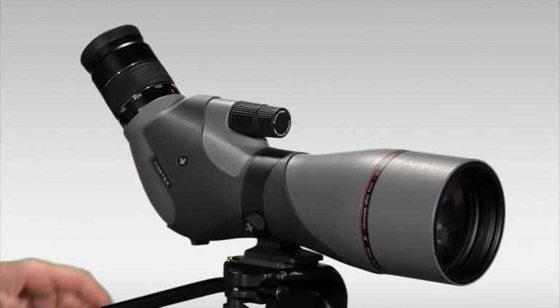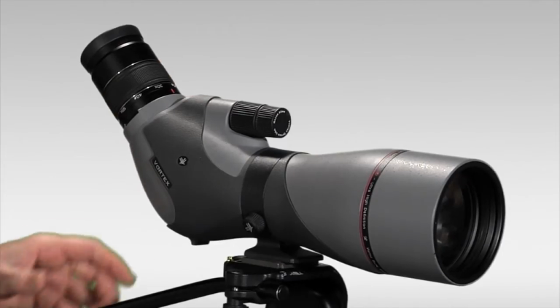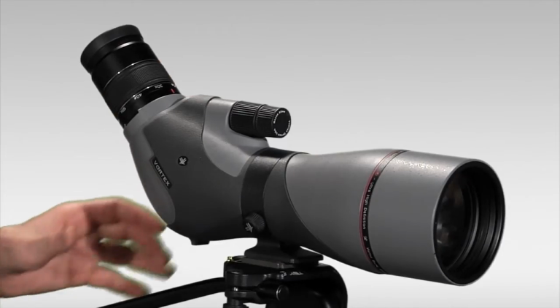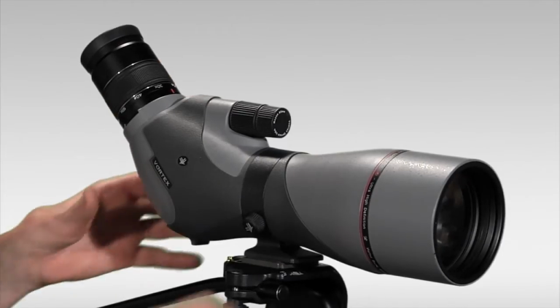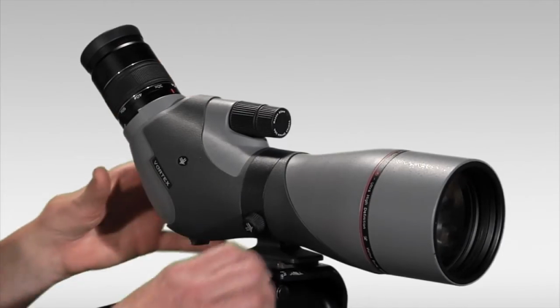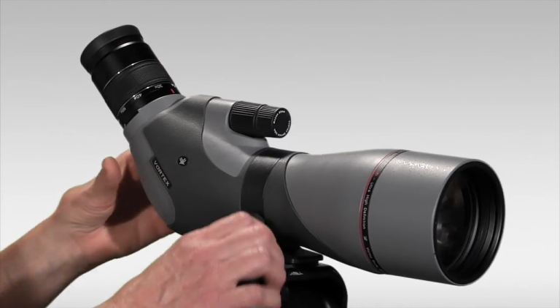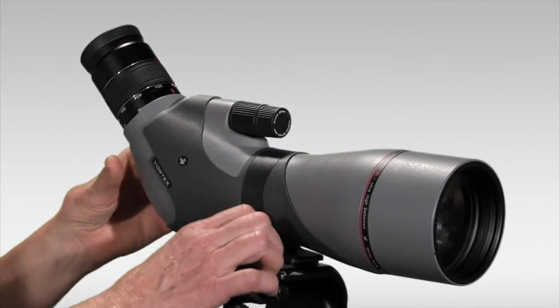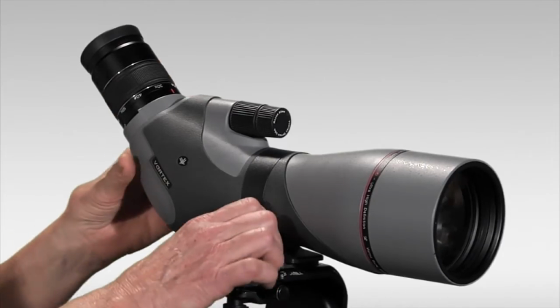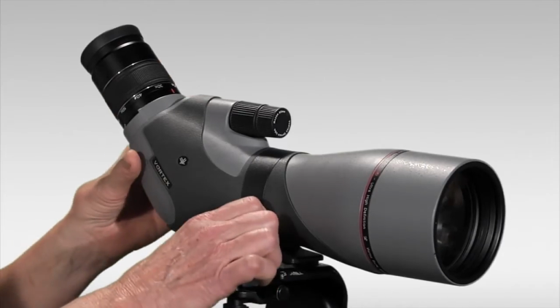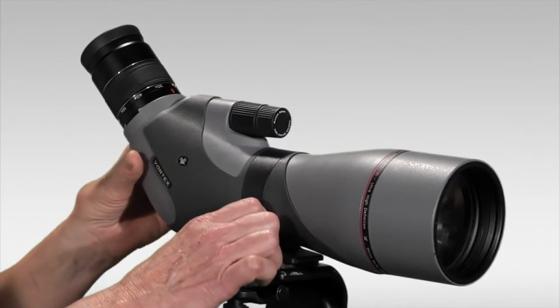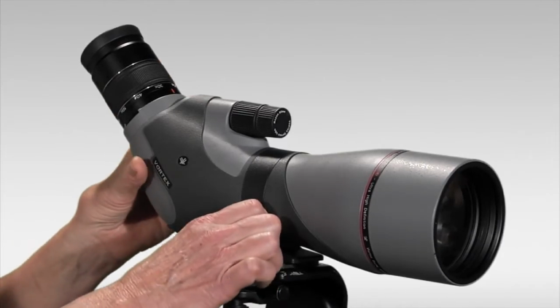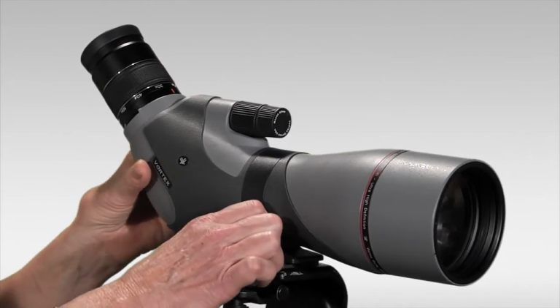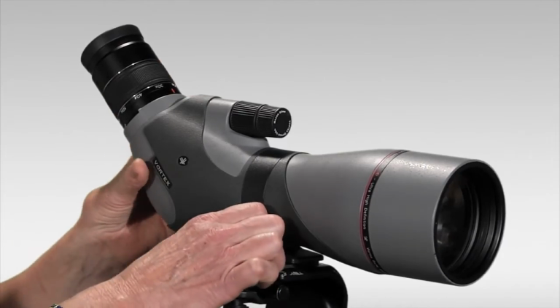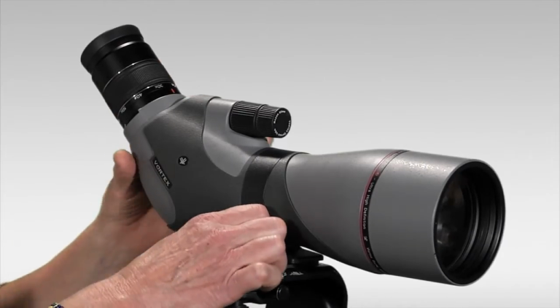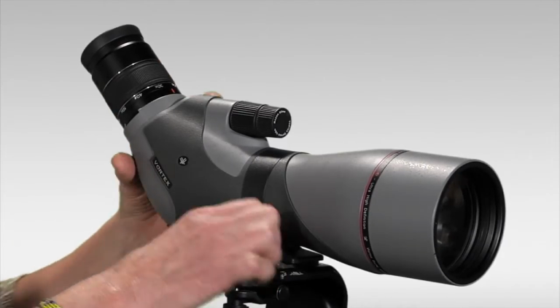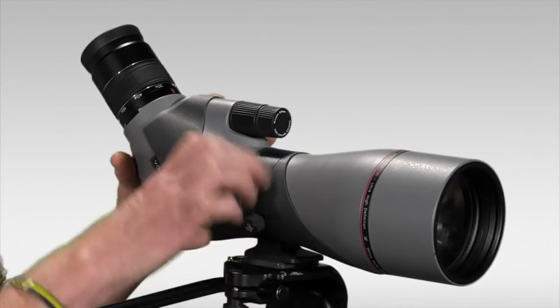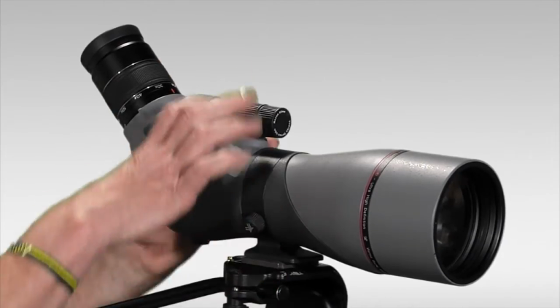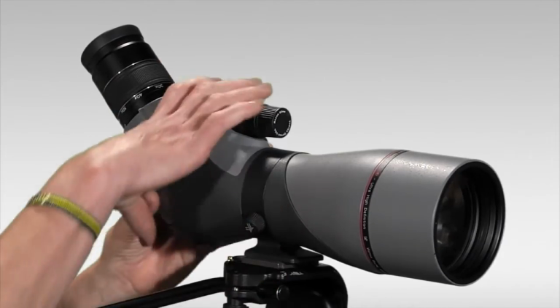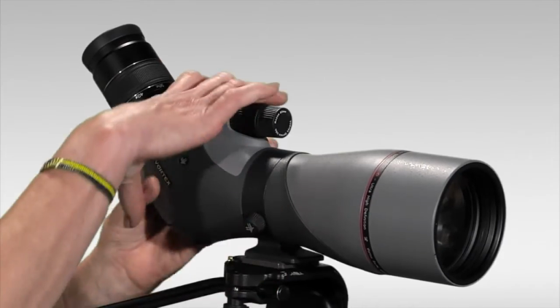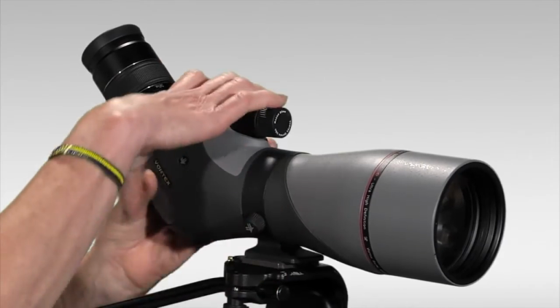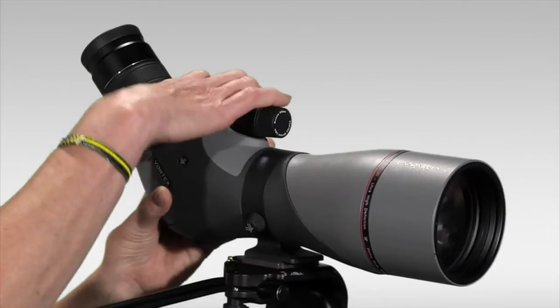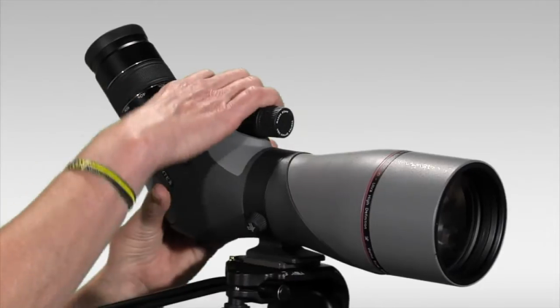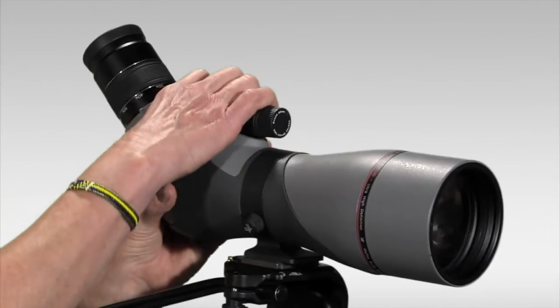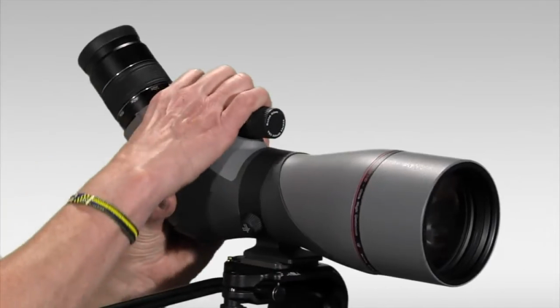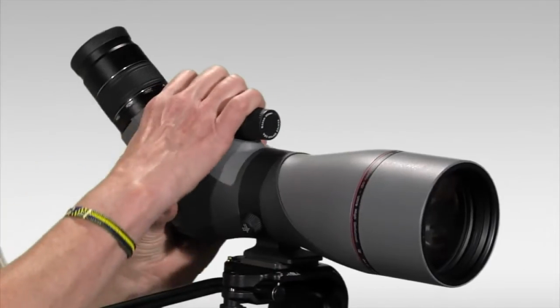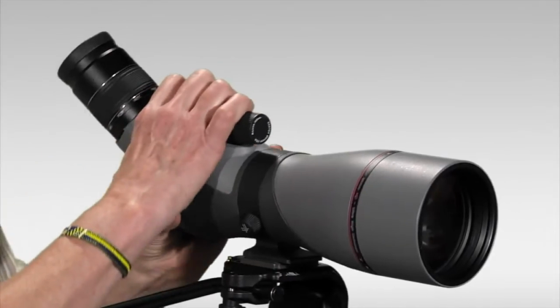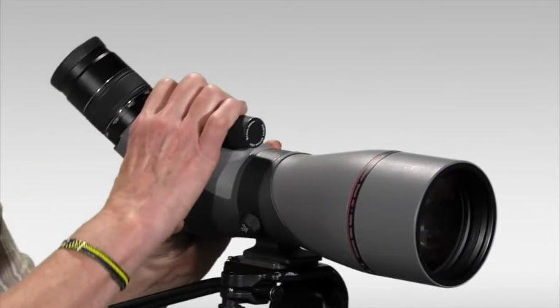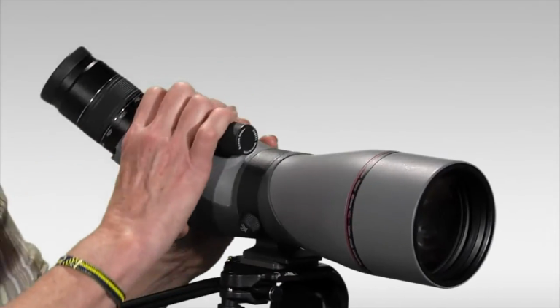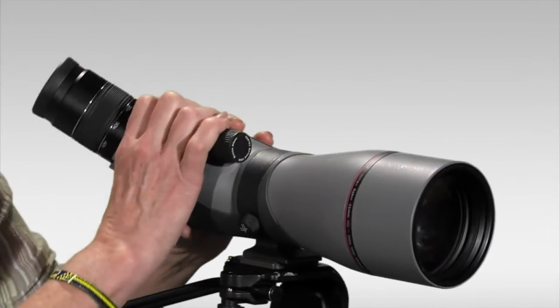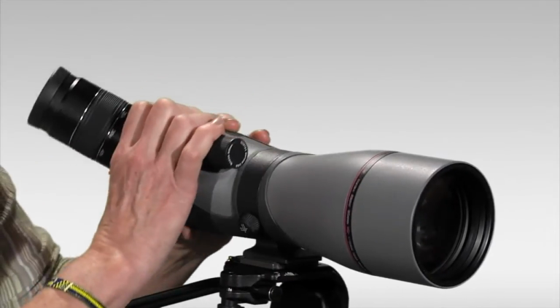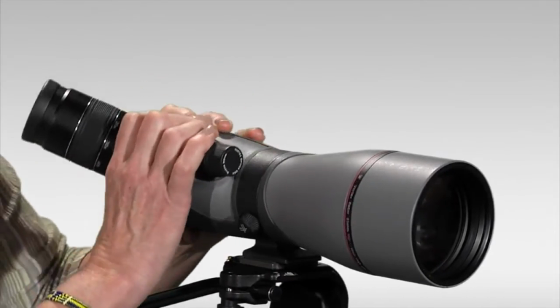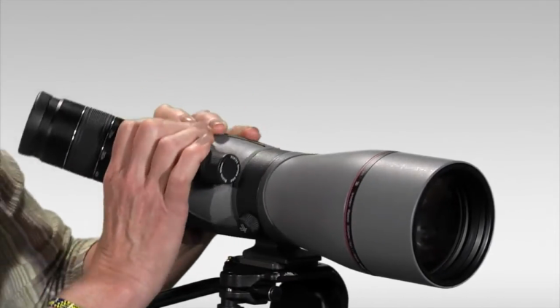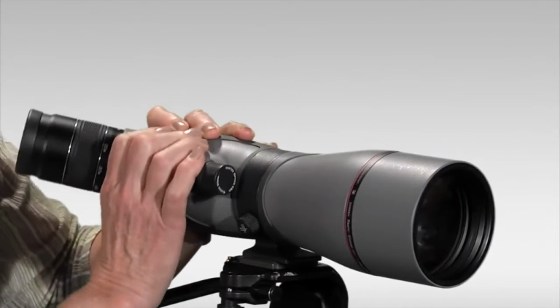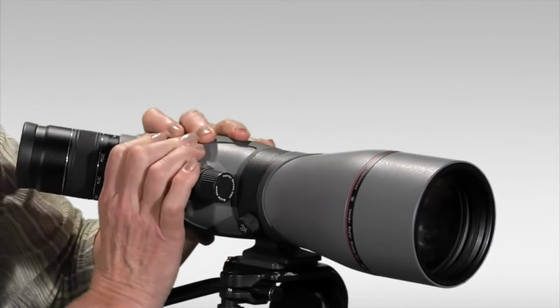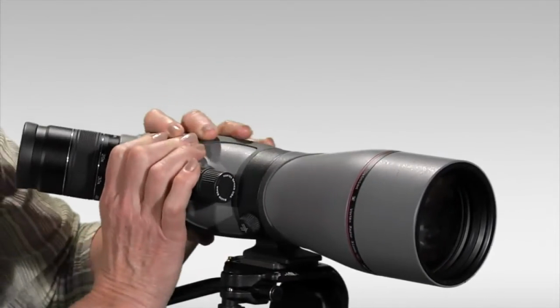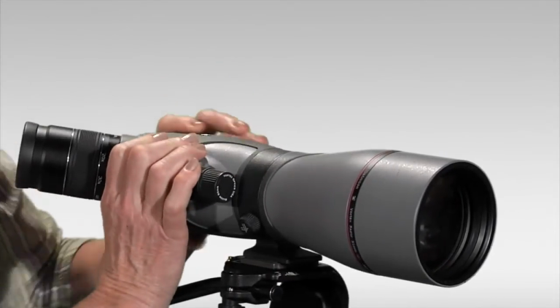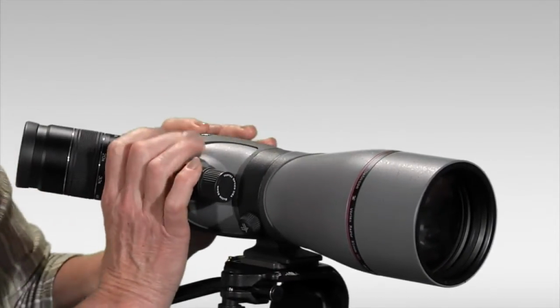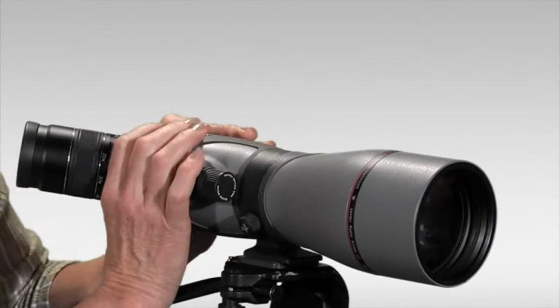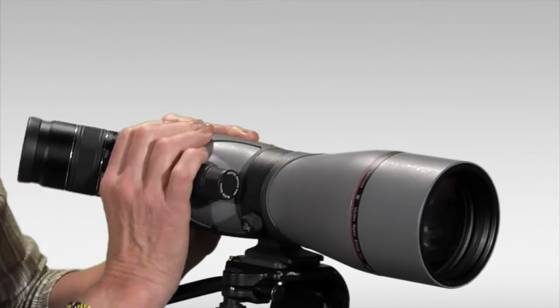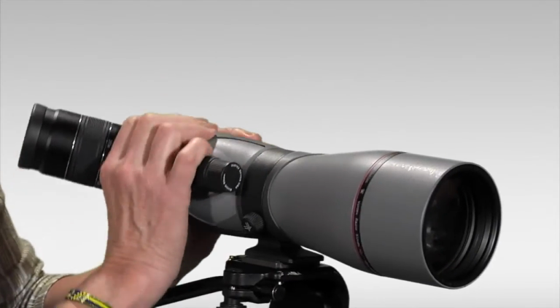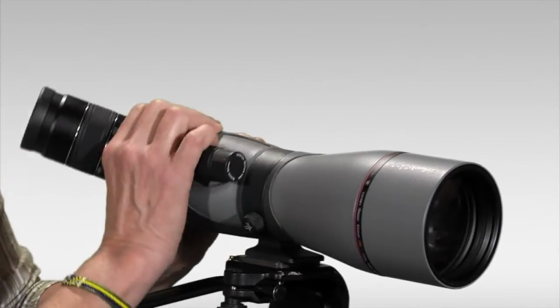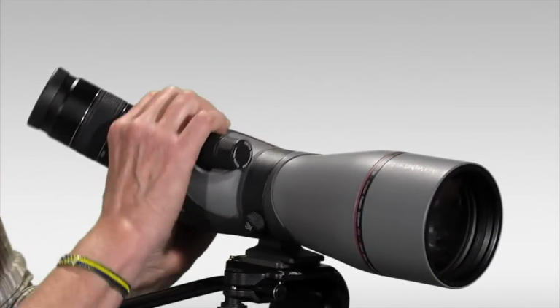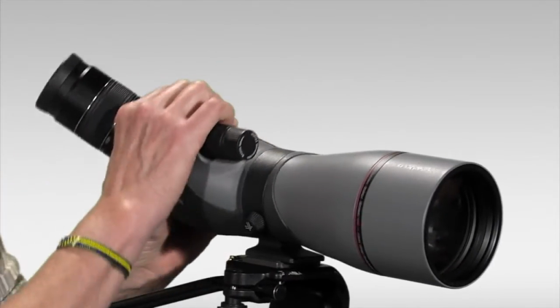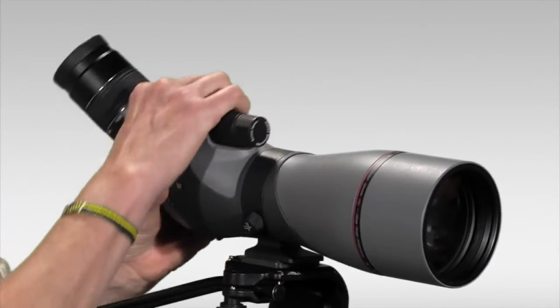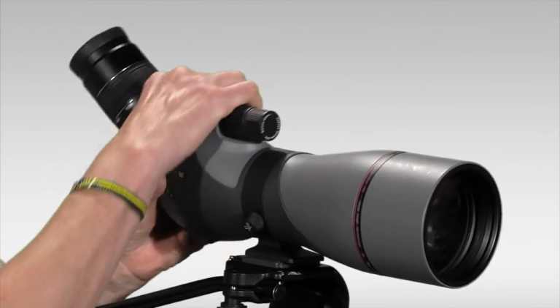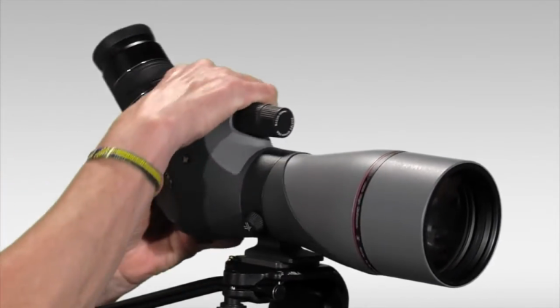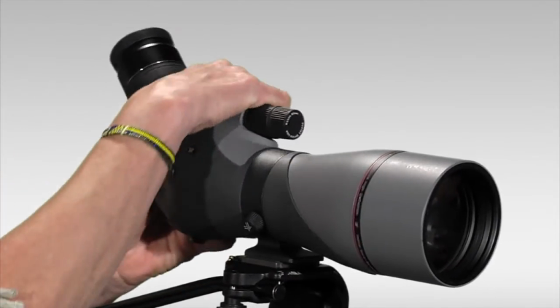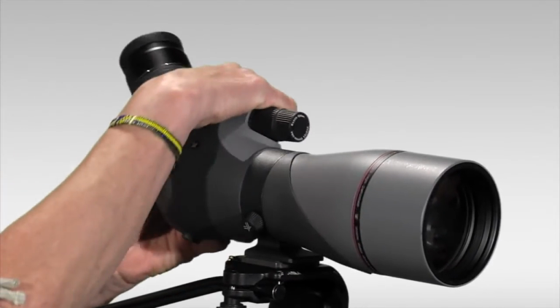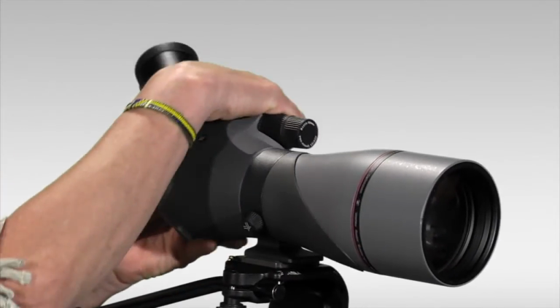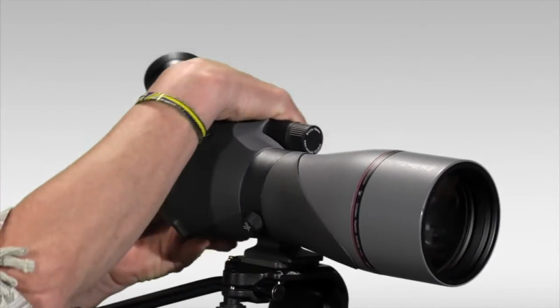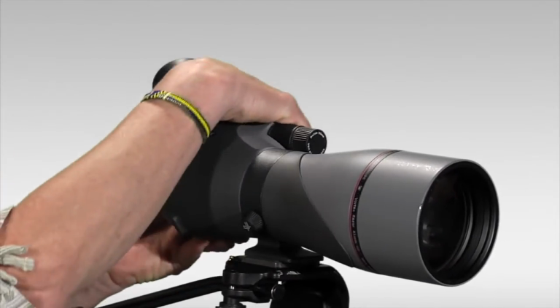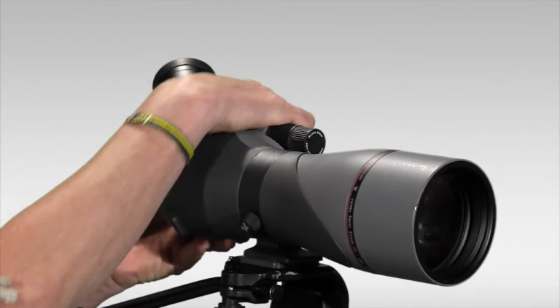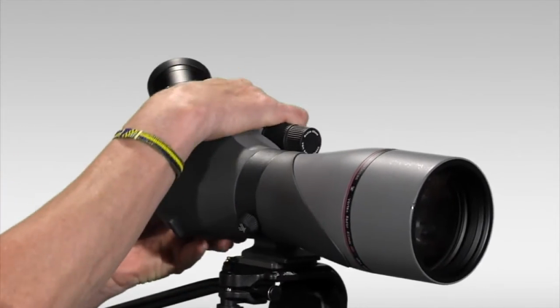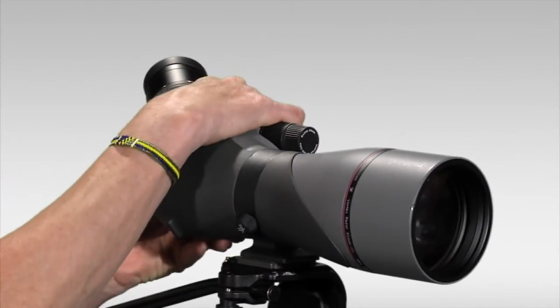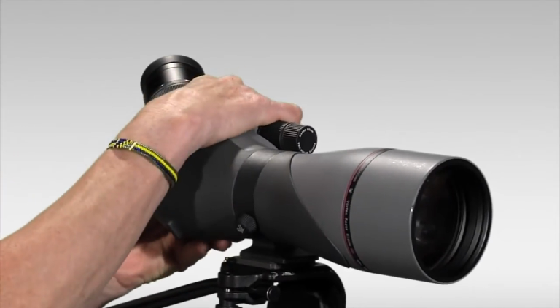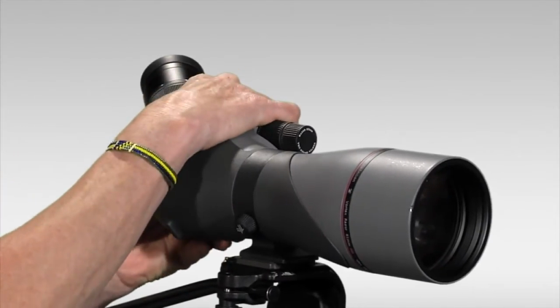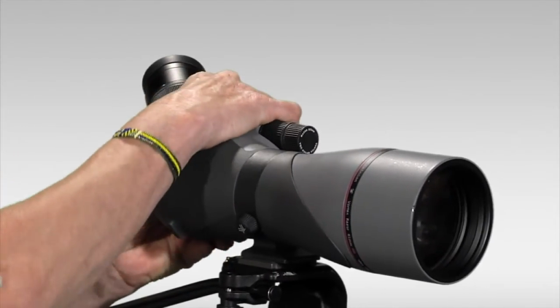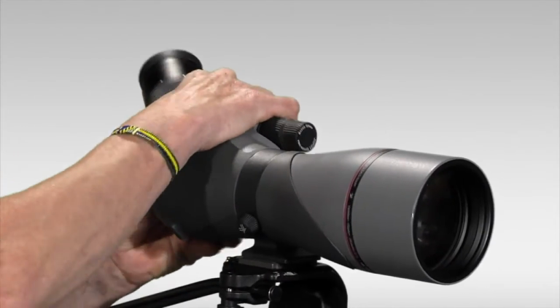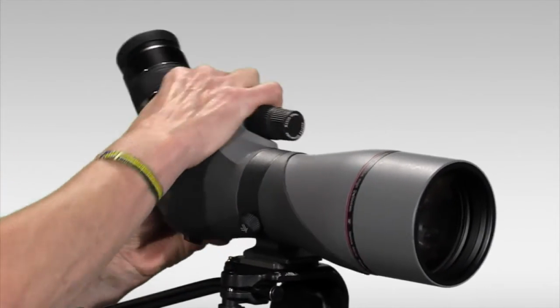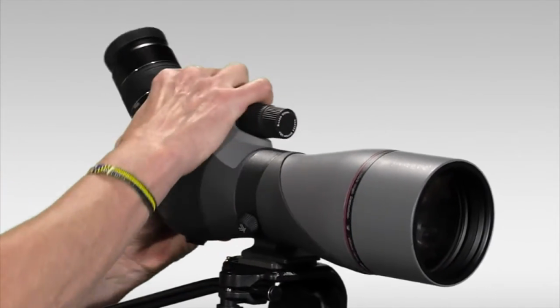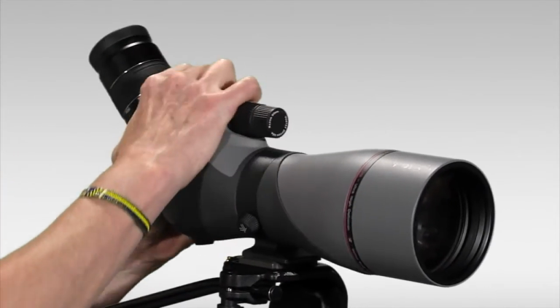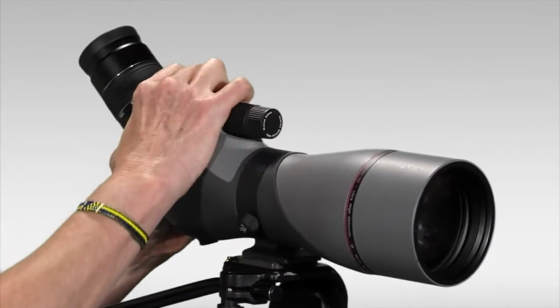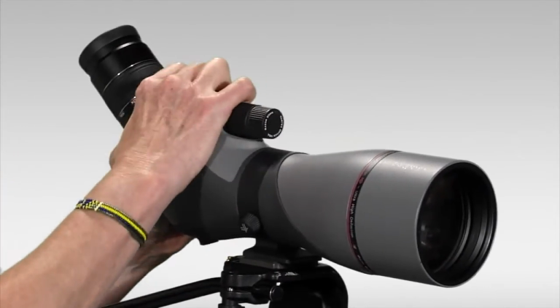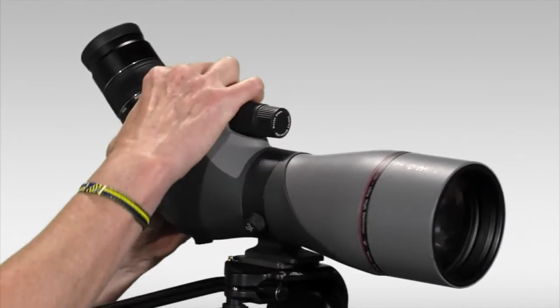By turning this knob, I can rotate the scope body on its tripod mounting foot like so.